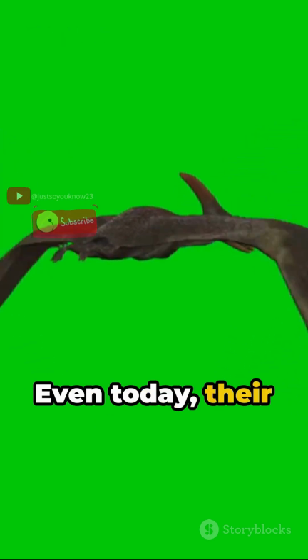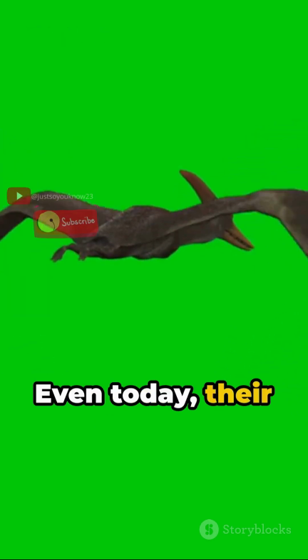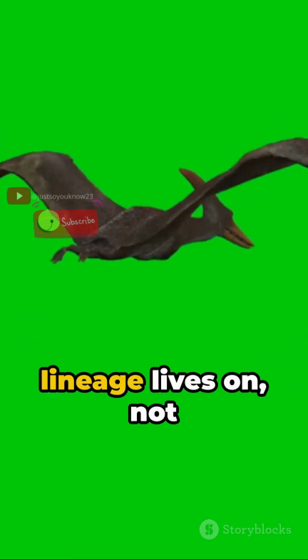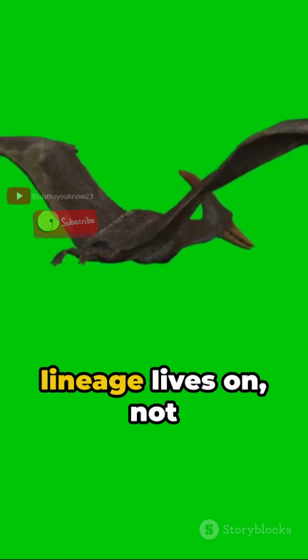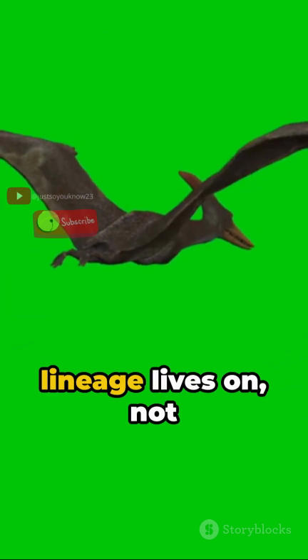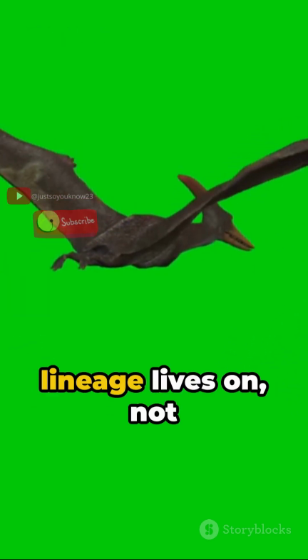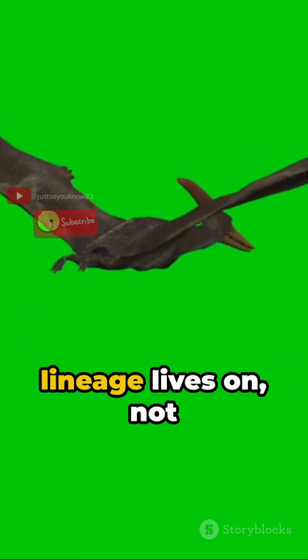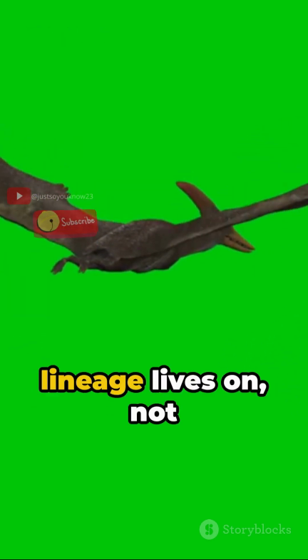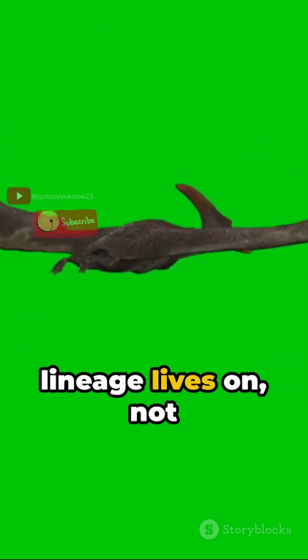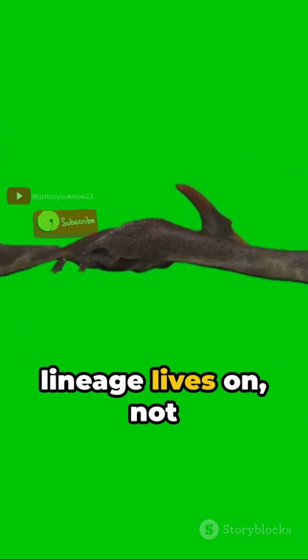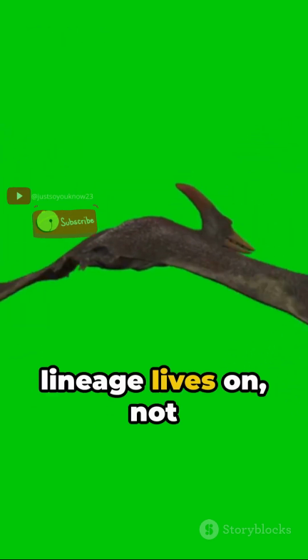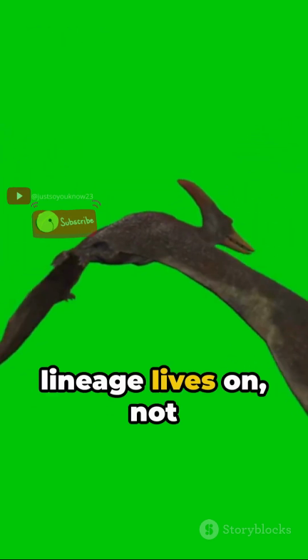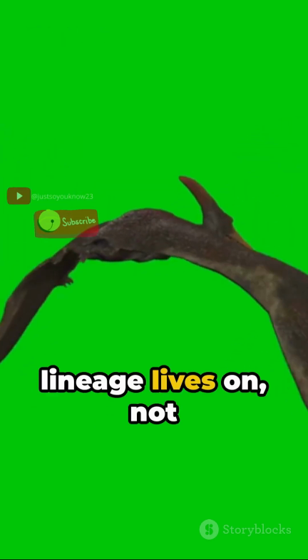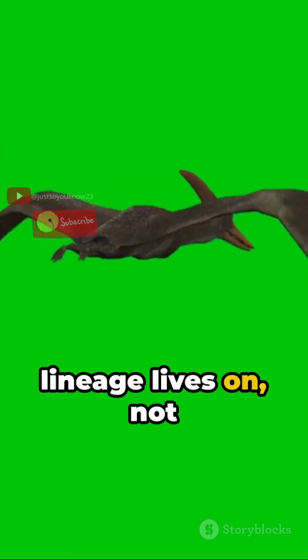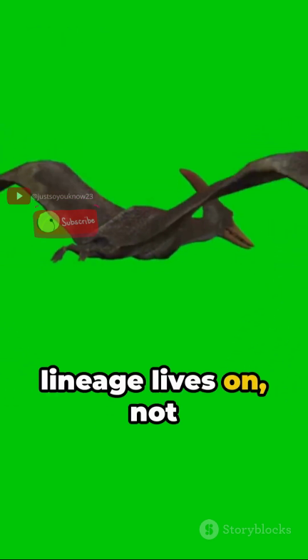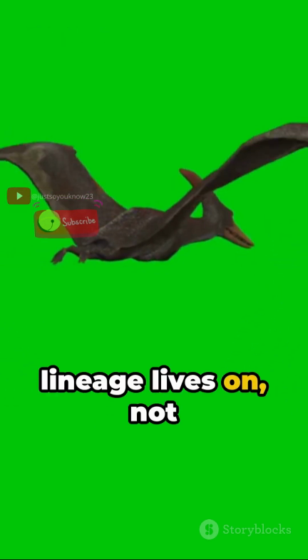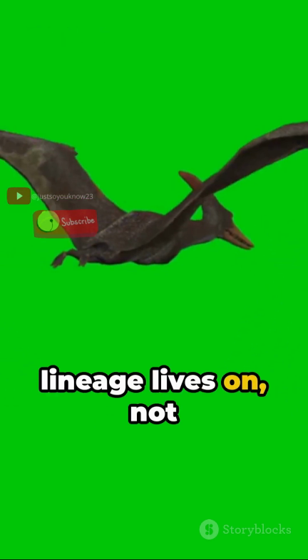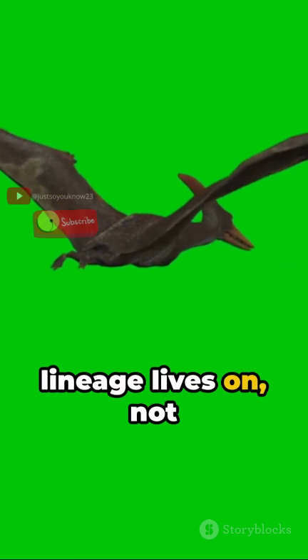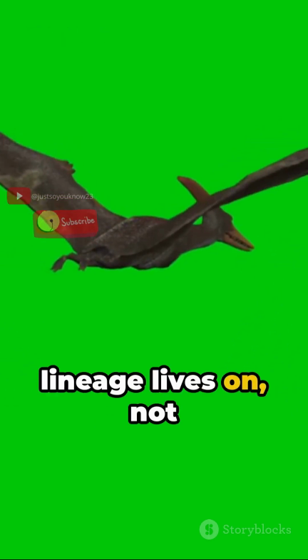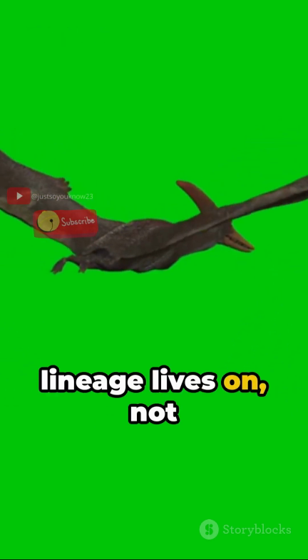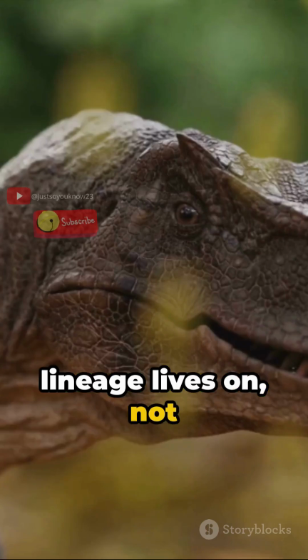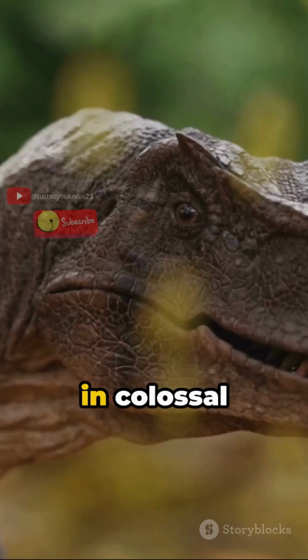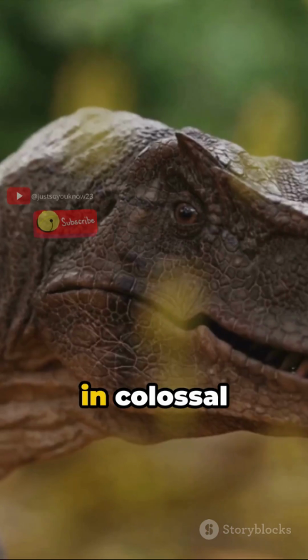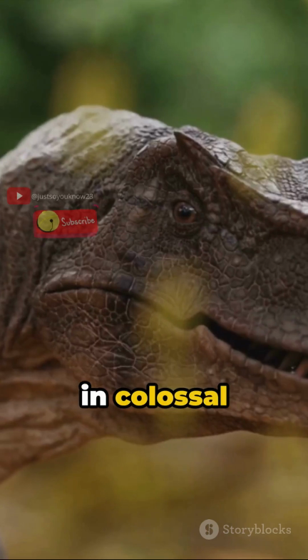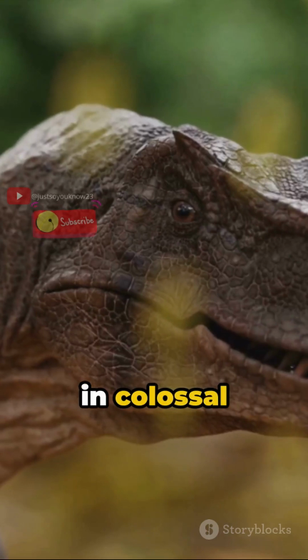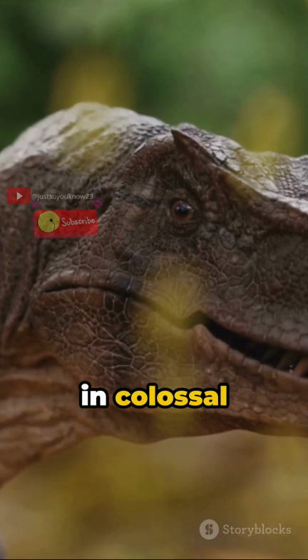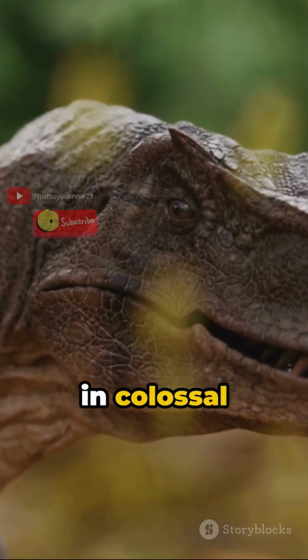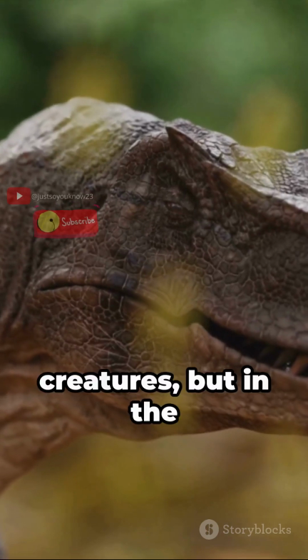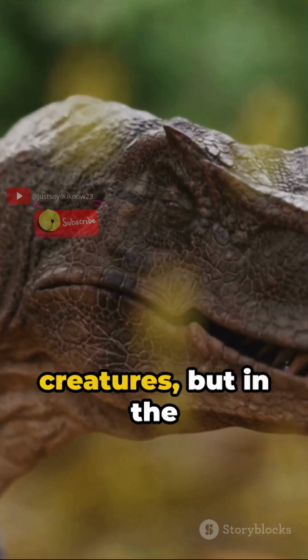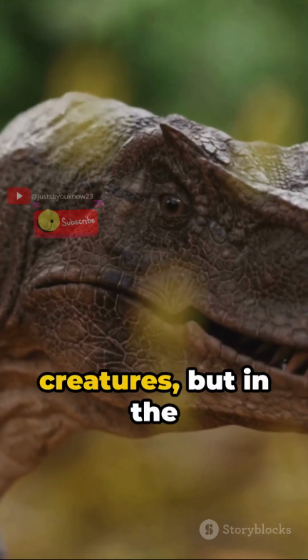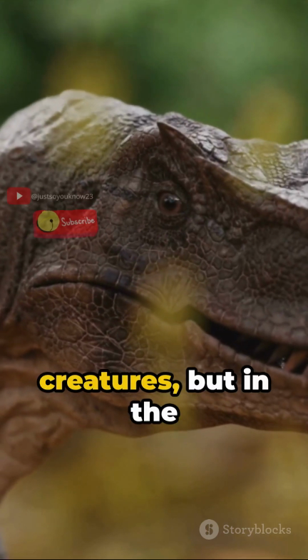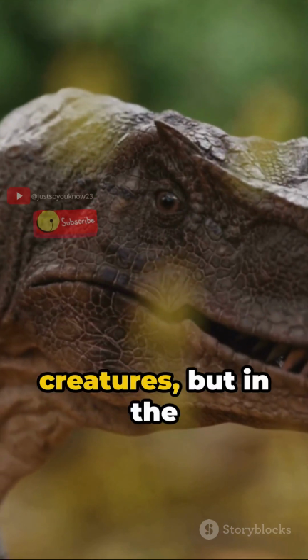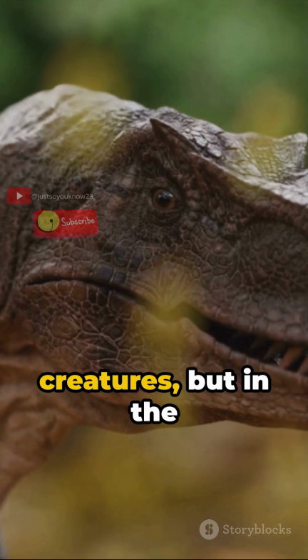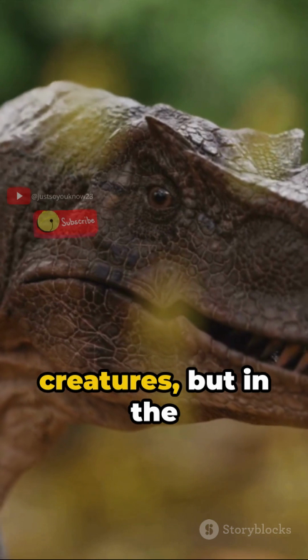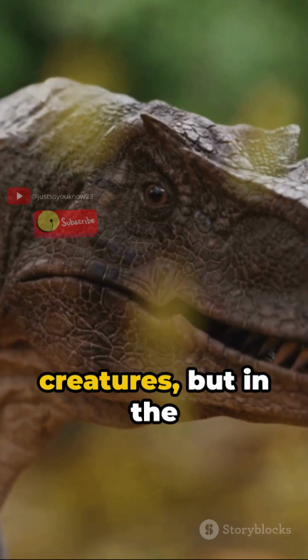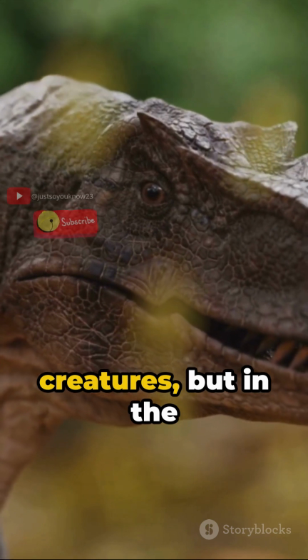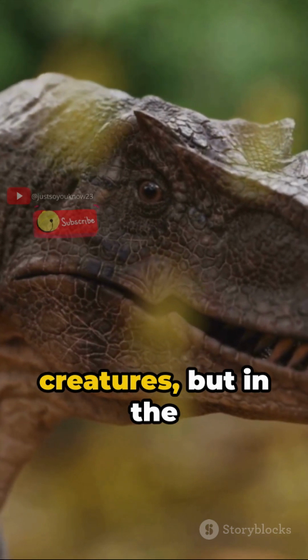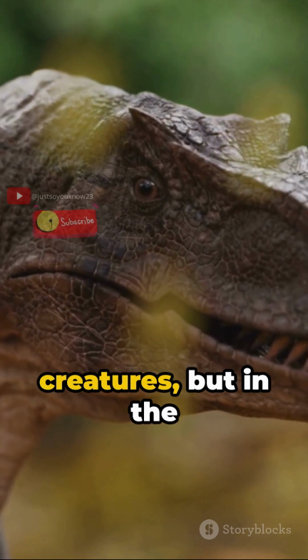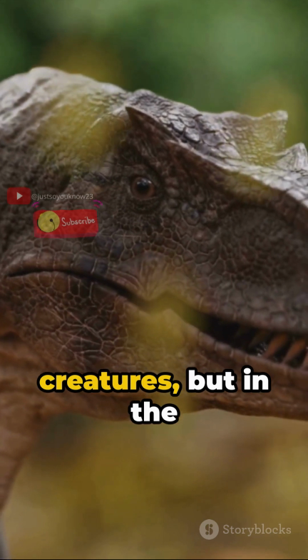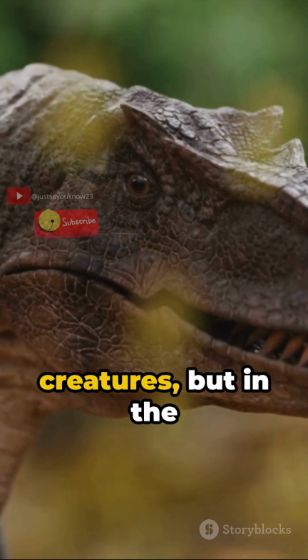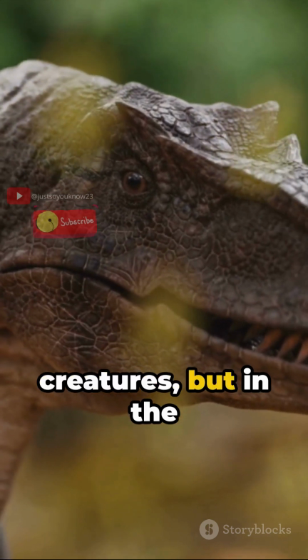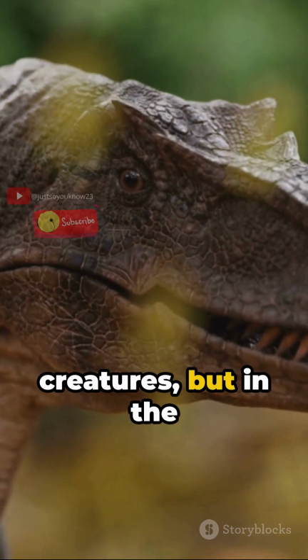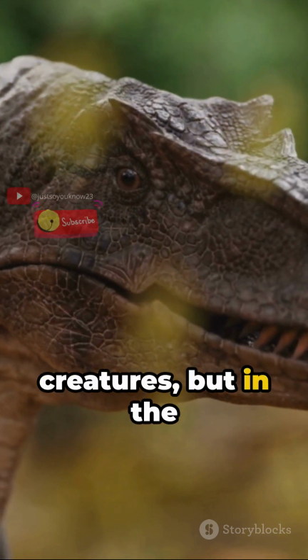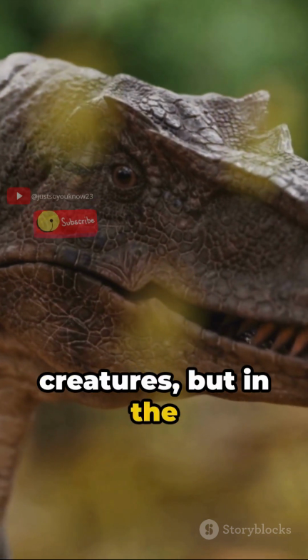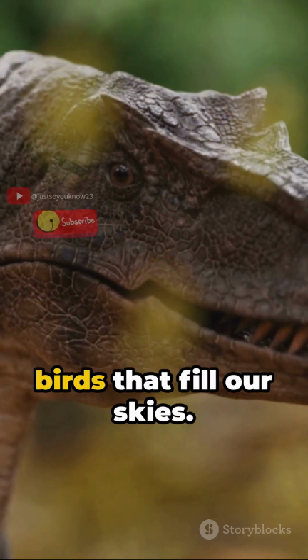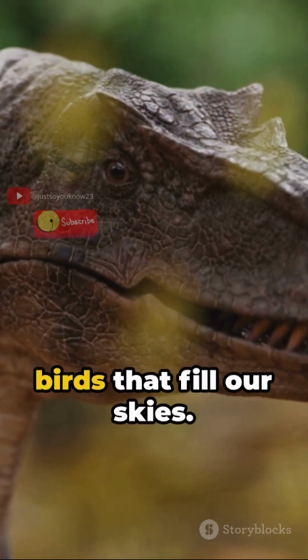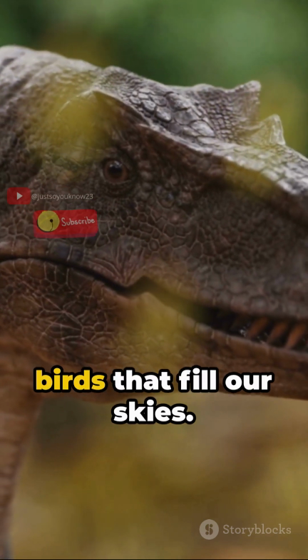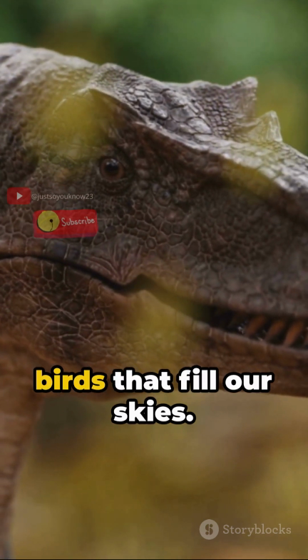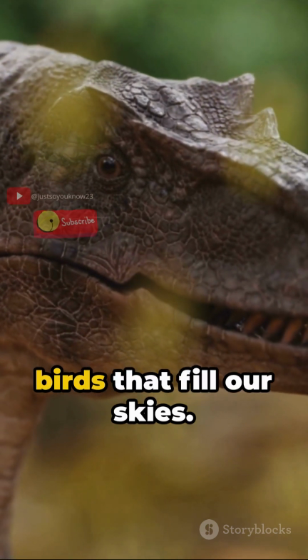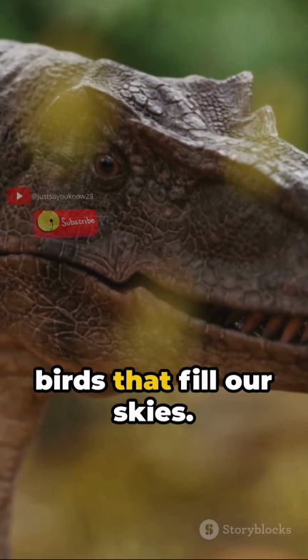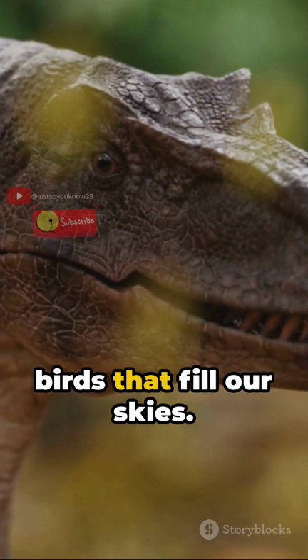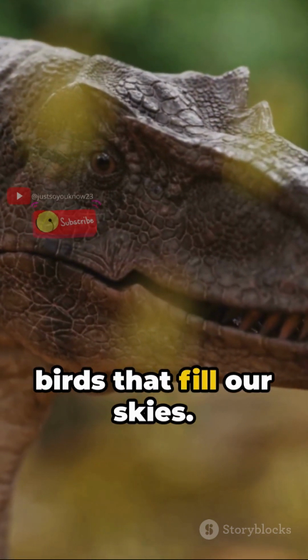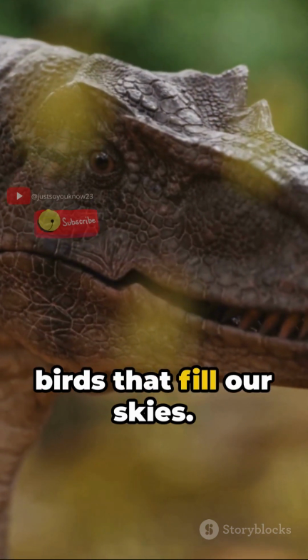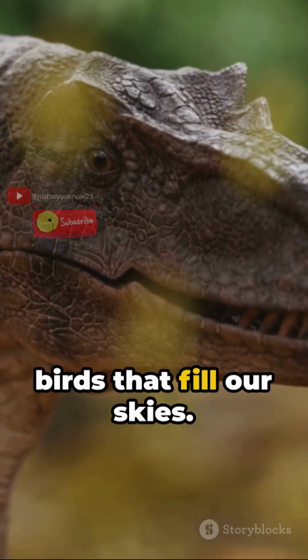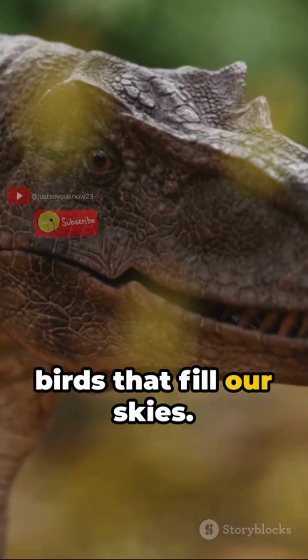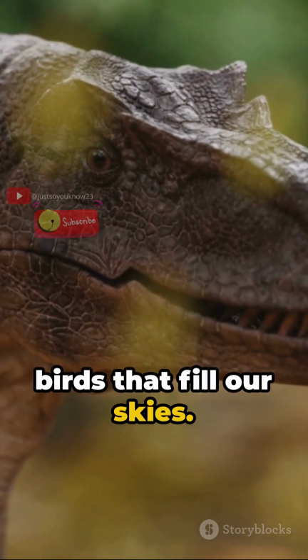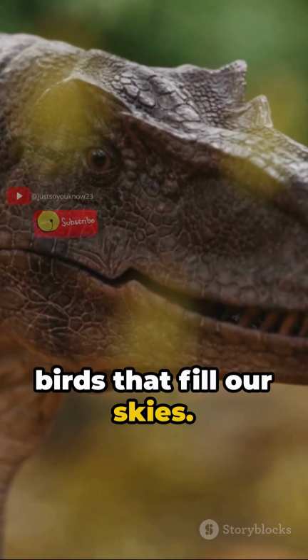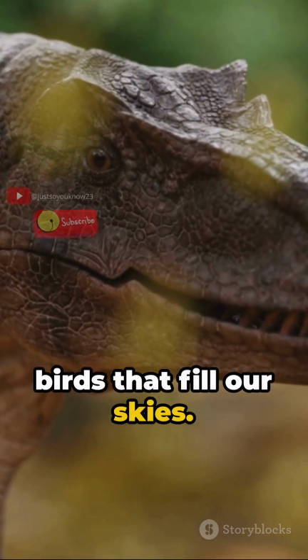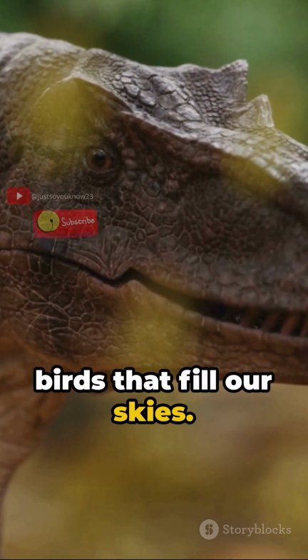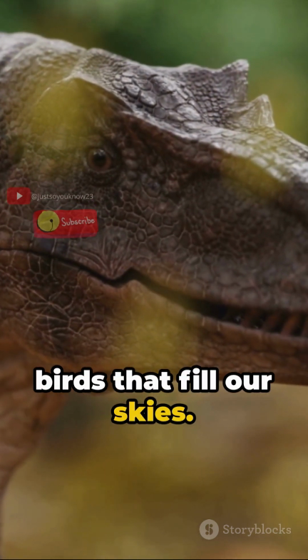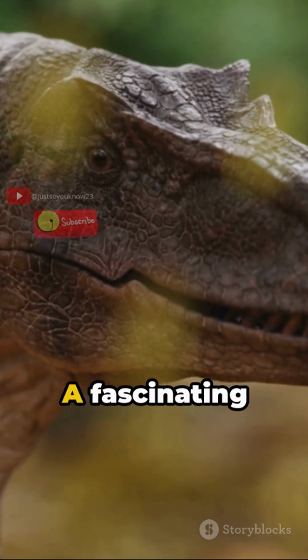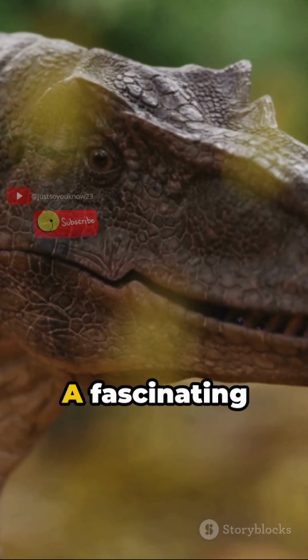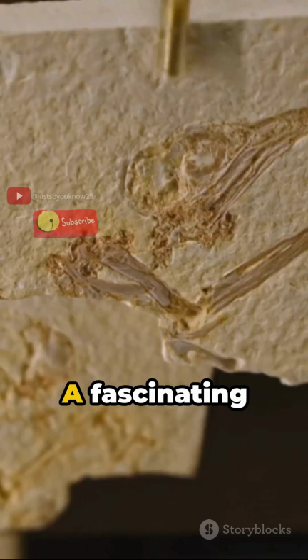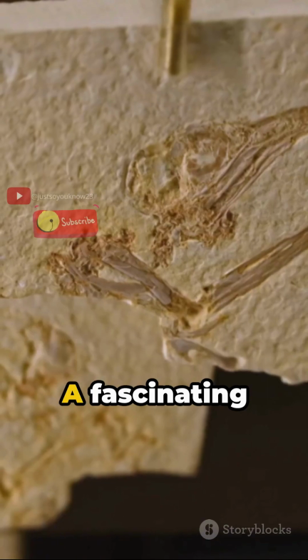Even today, their lineage lives on — not in colossal creatures, but in the birds that fill our skies.